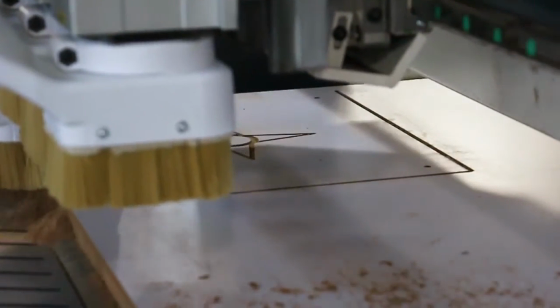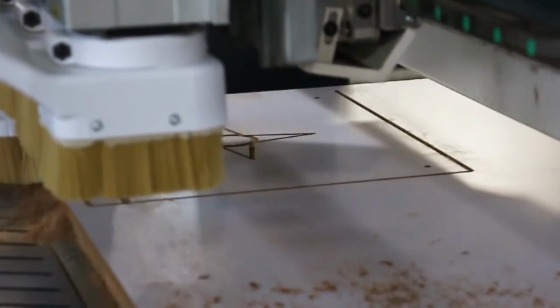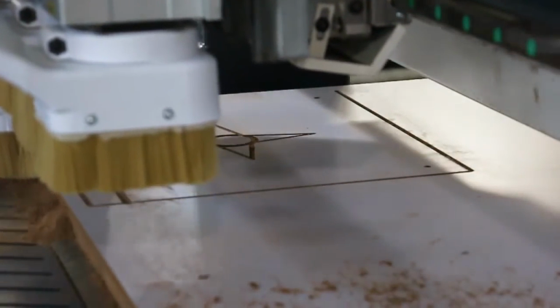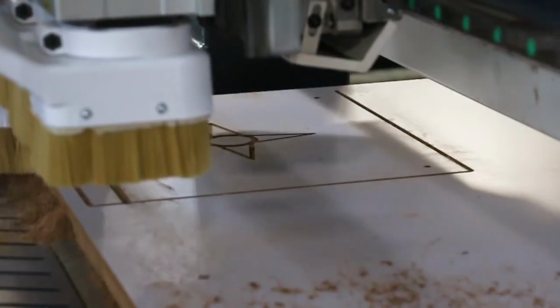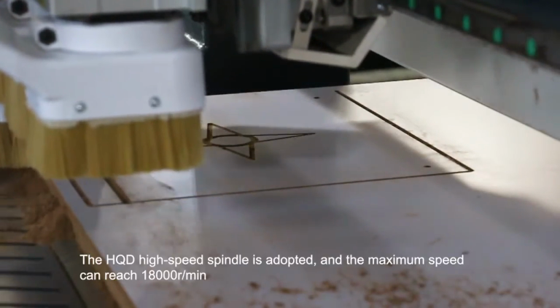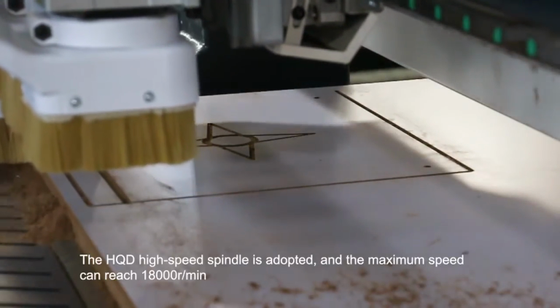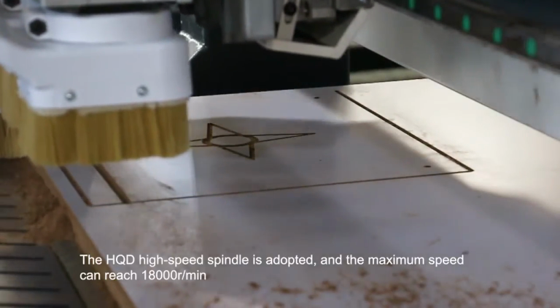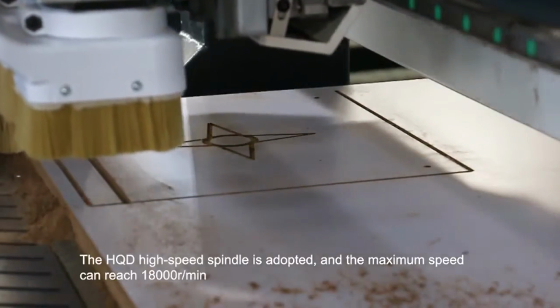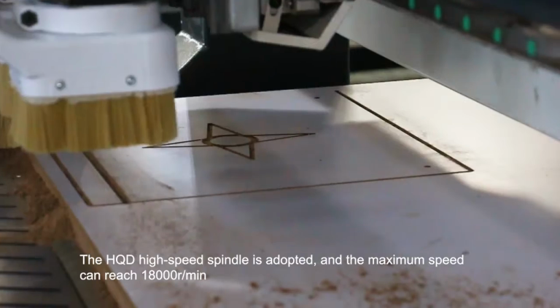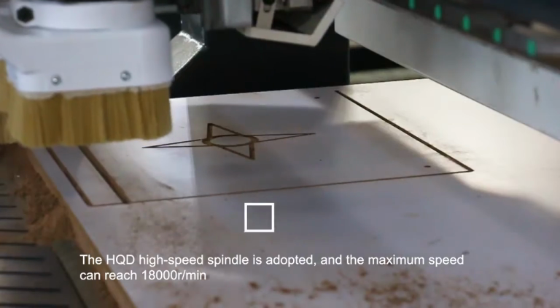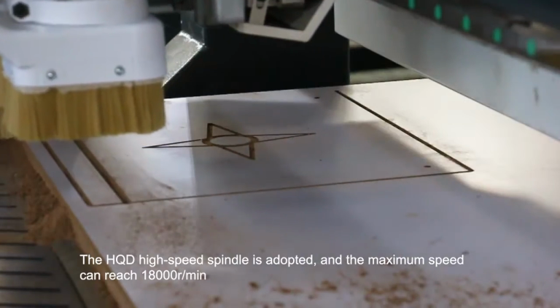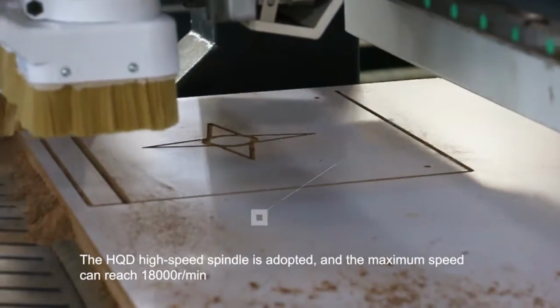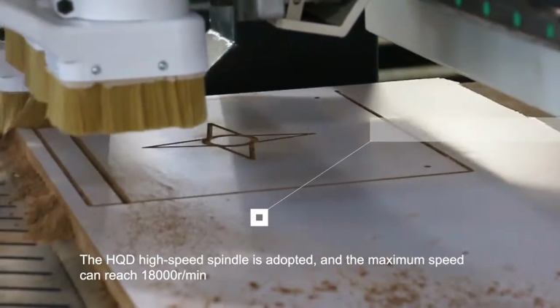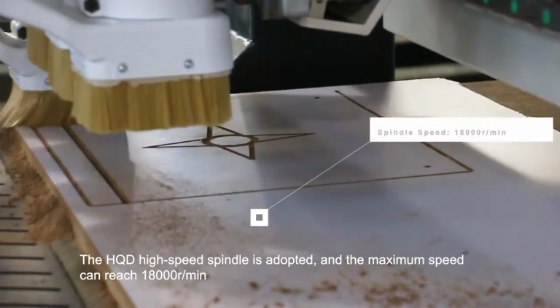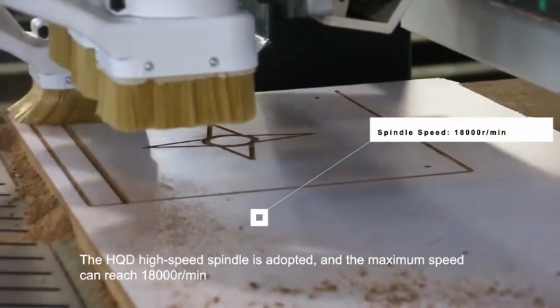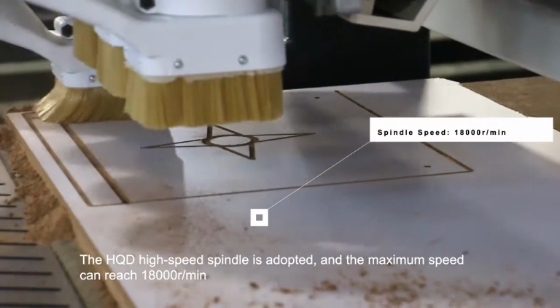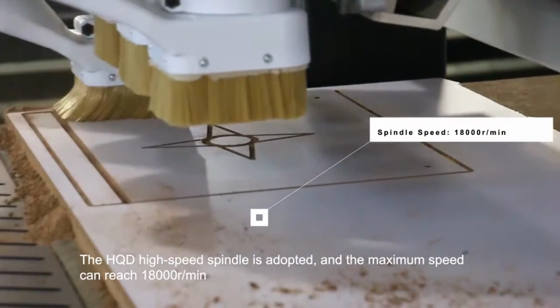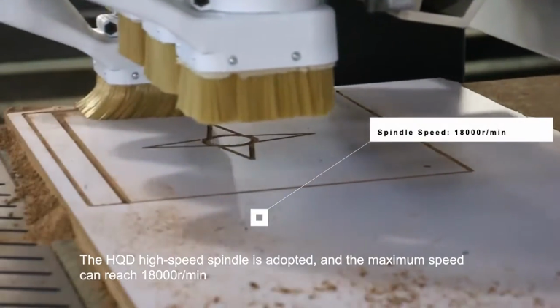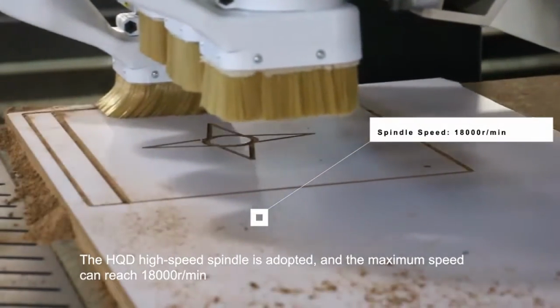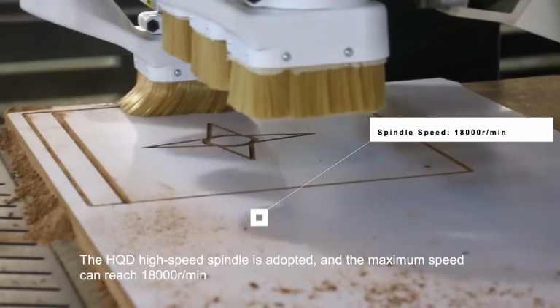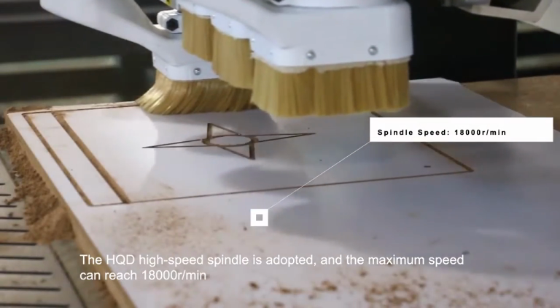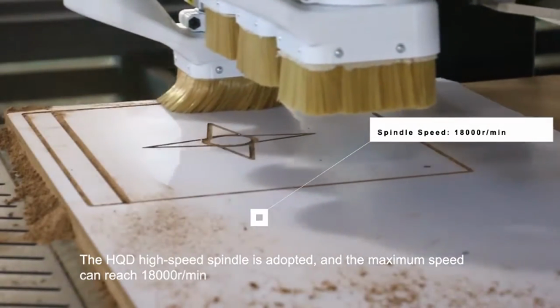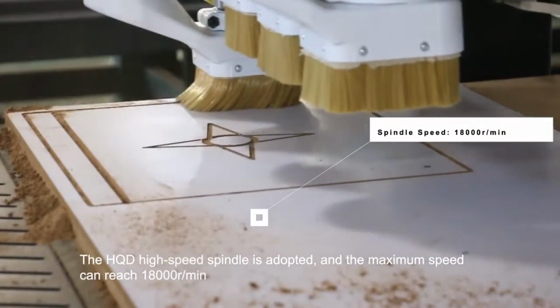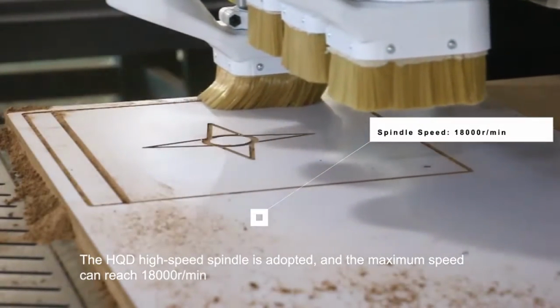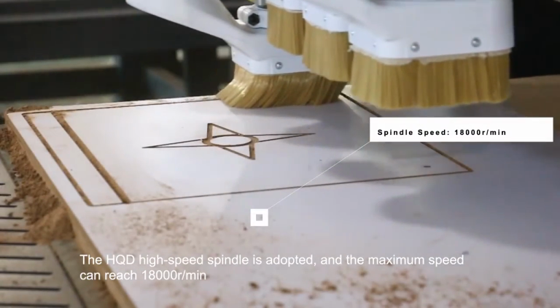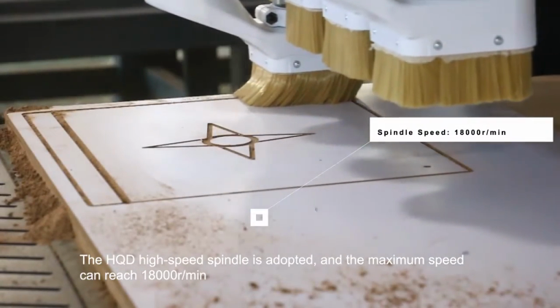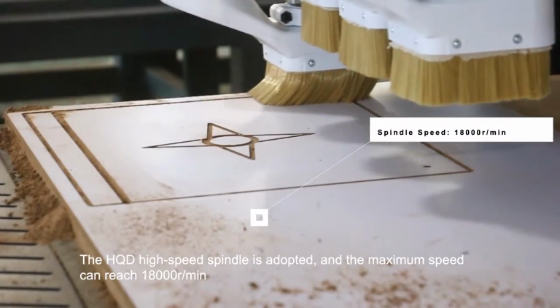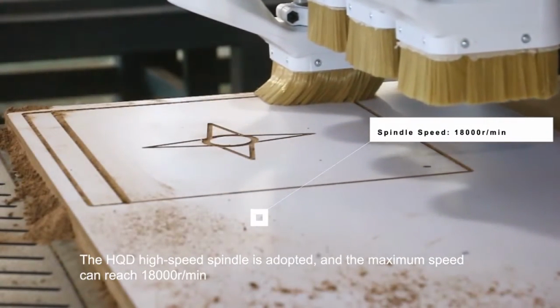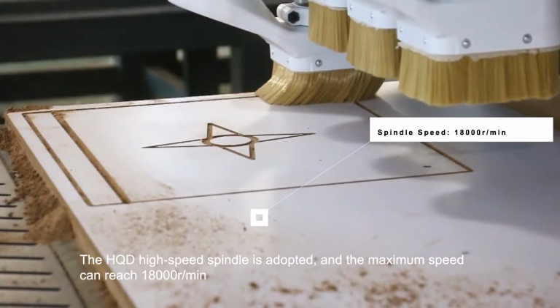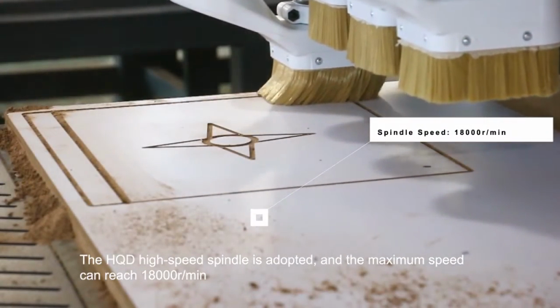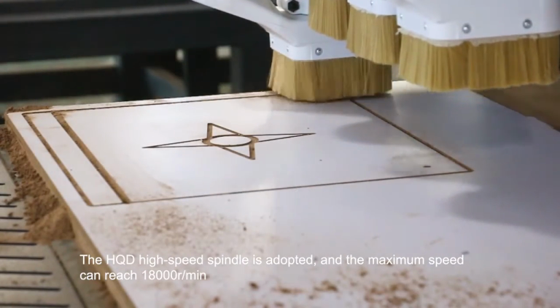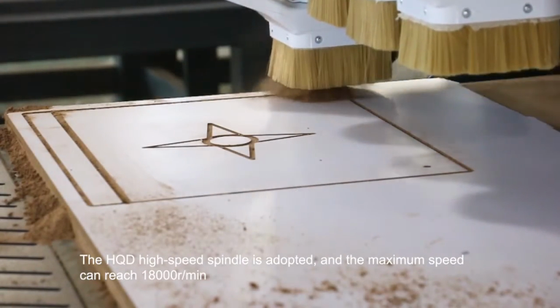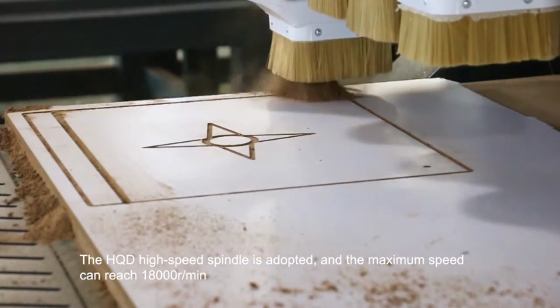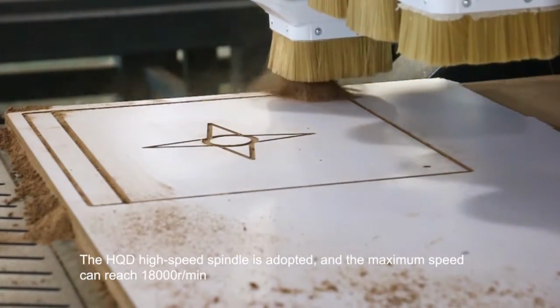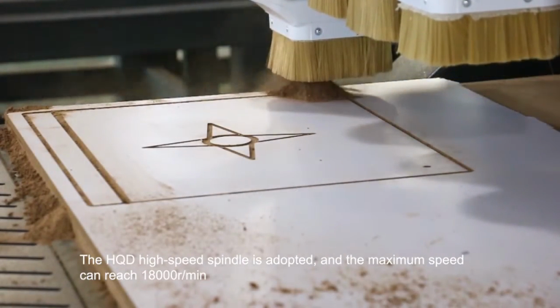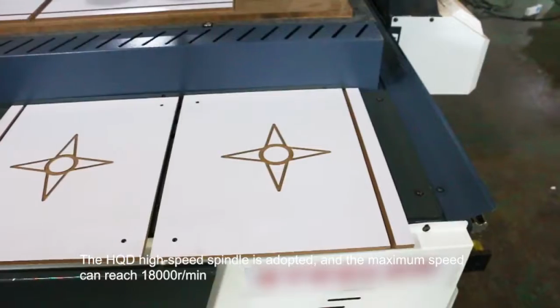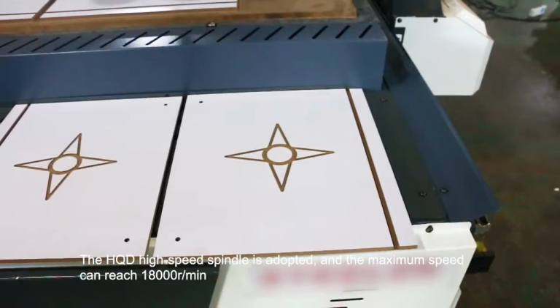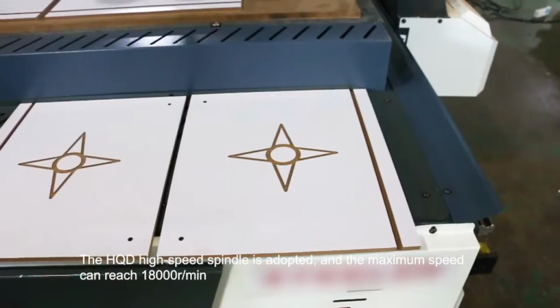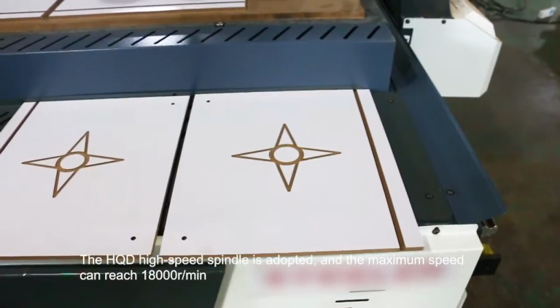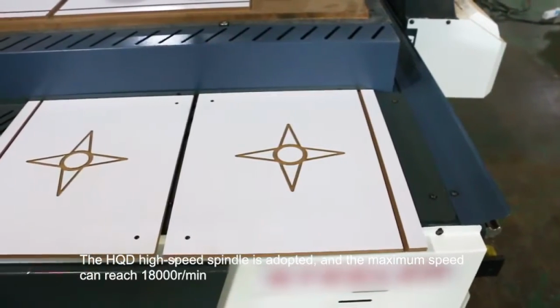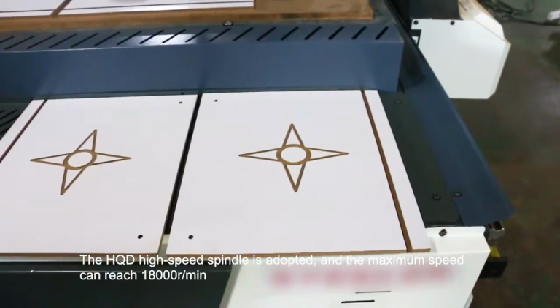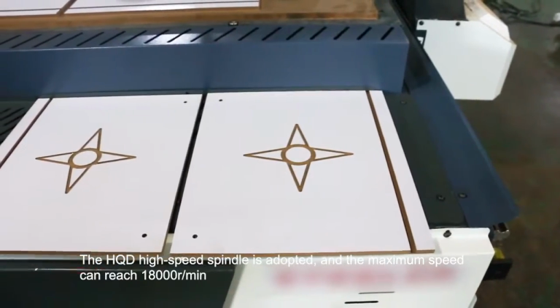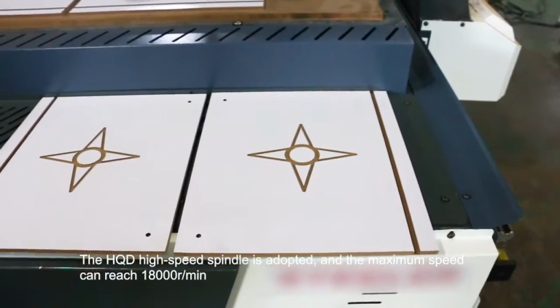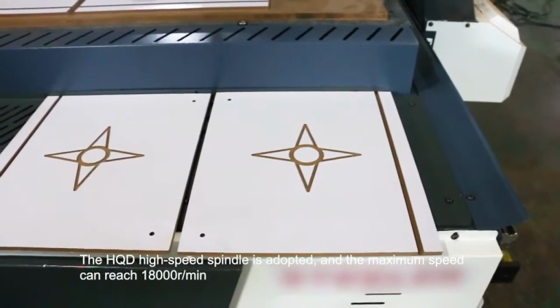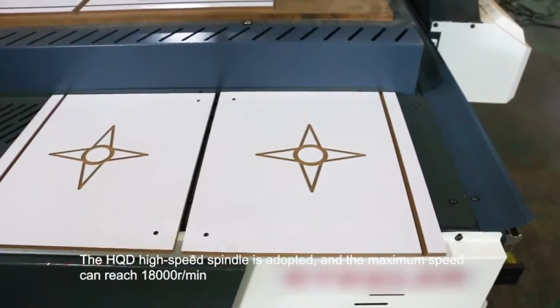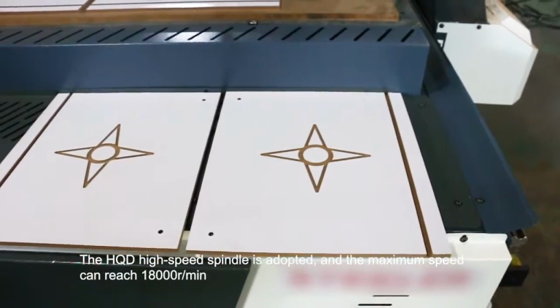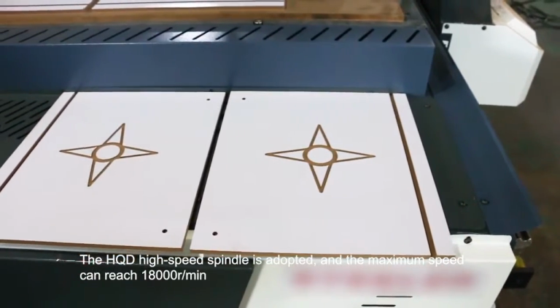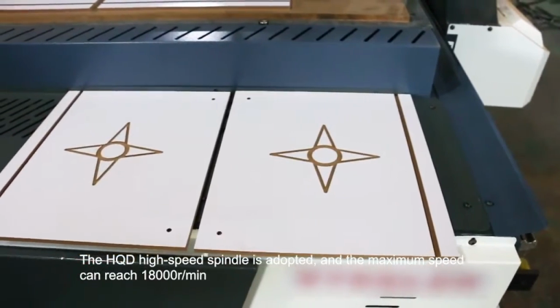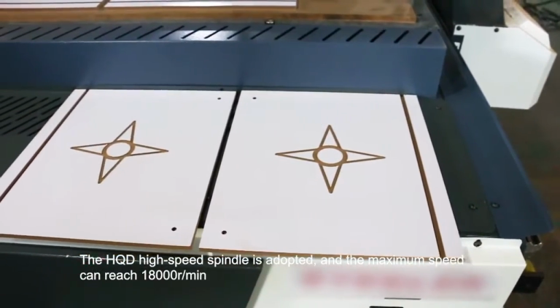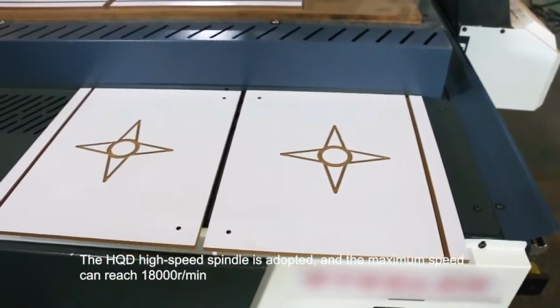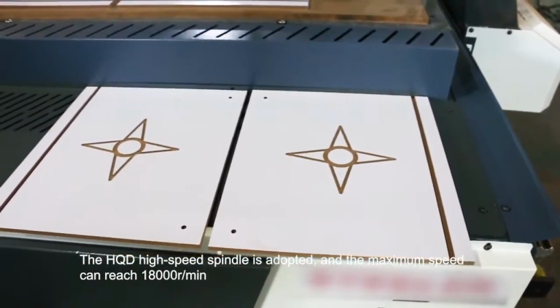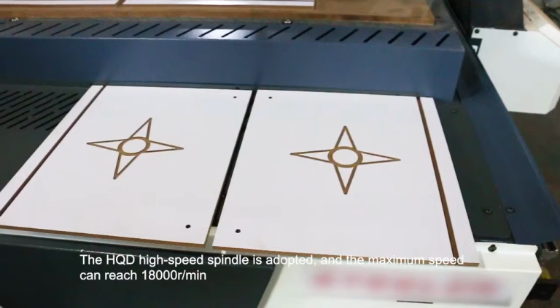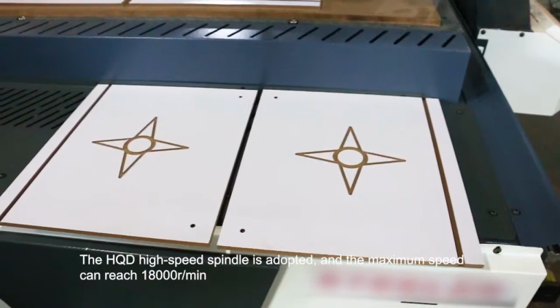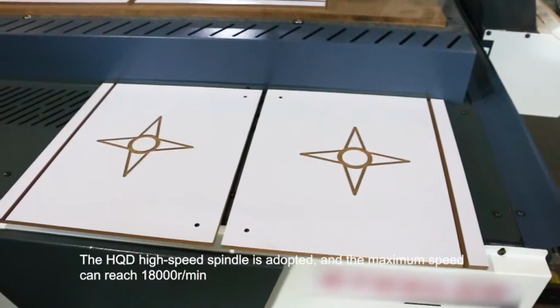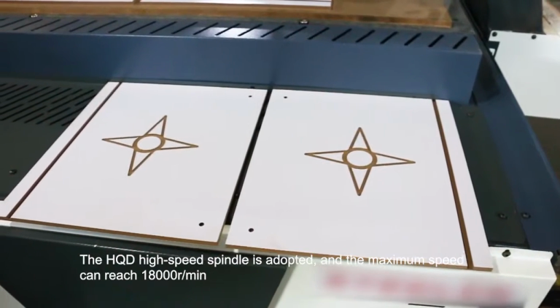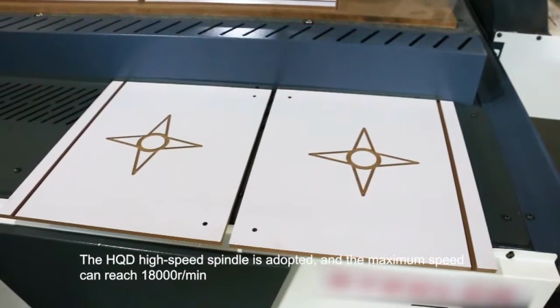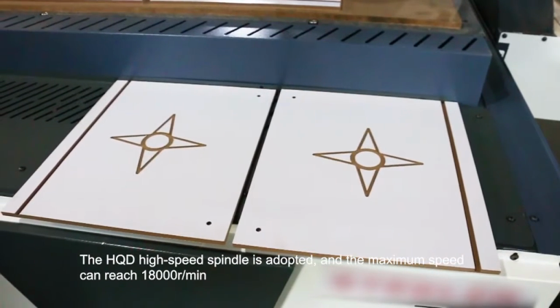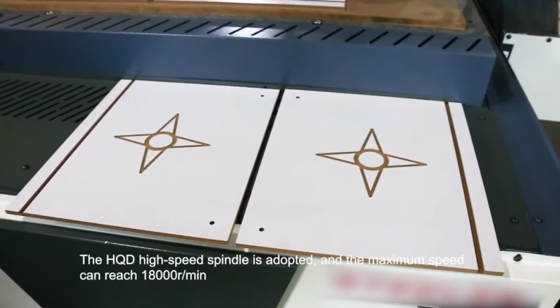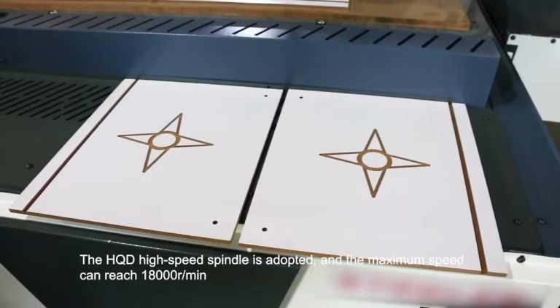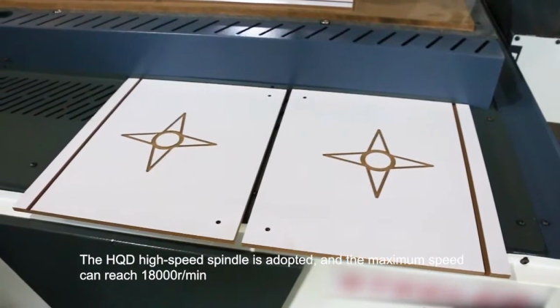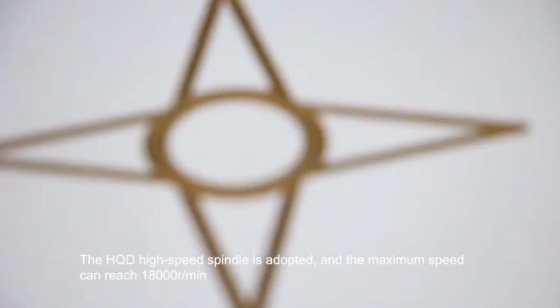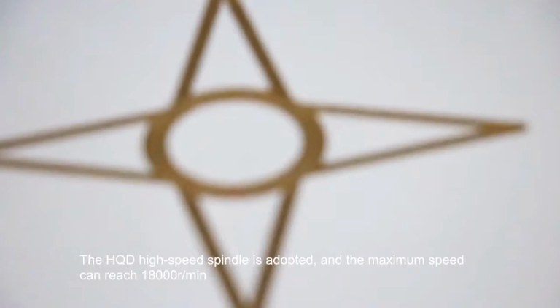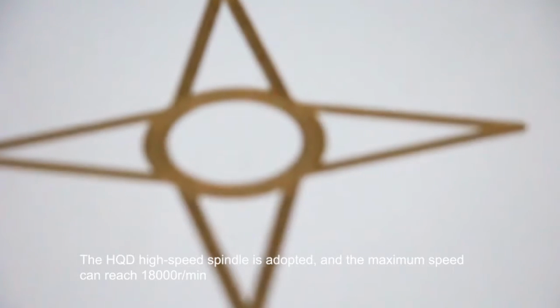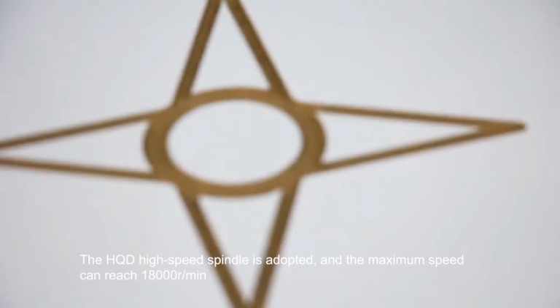The HQD high-speed spiral is adopted and the maximum speed can reach 18,000 rpm.